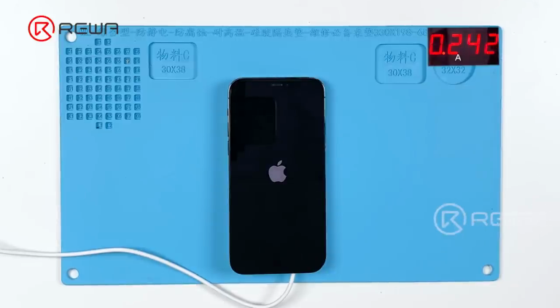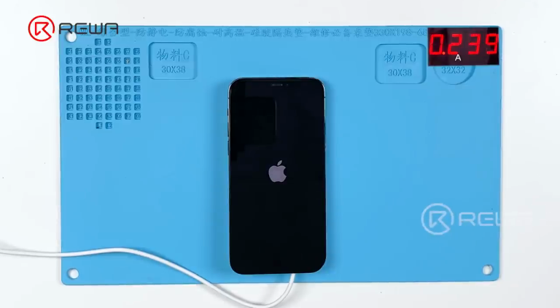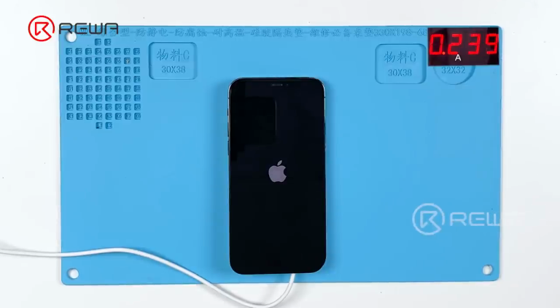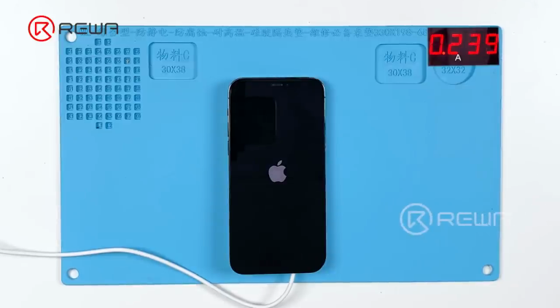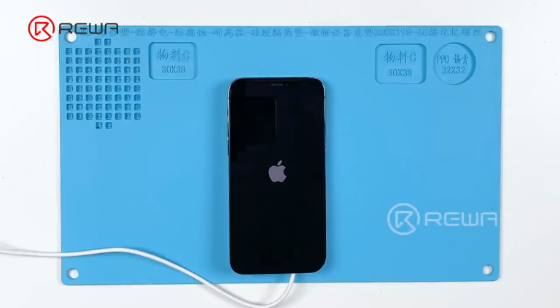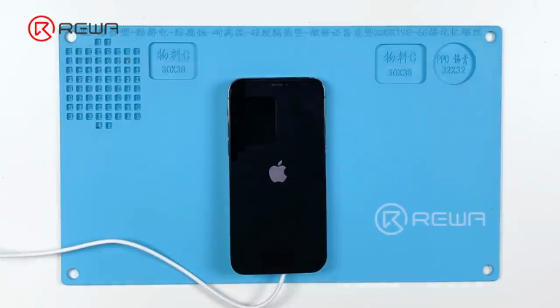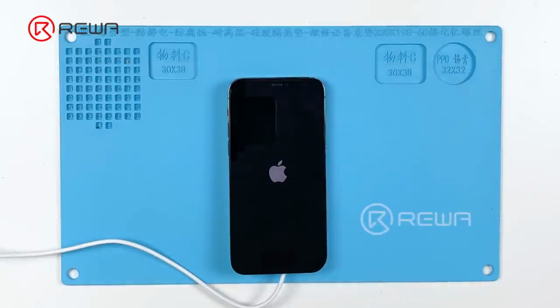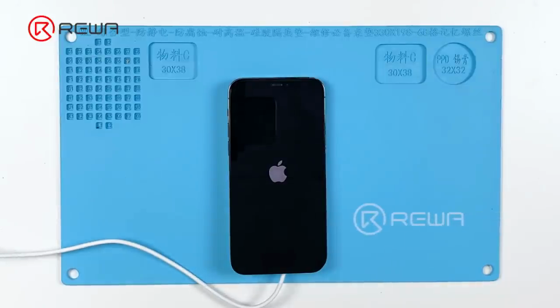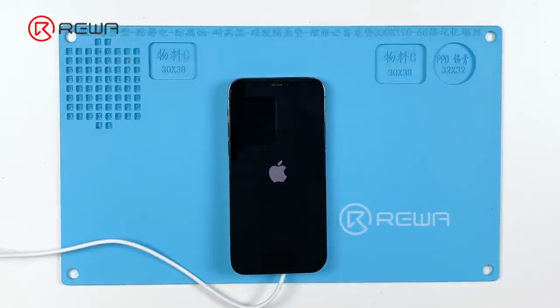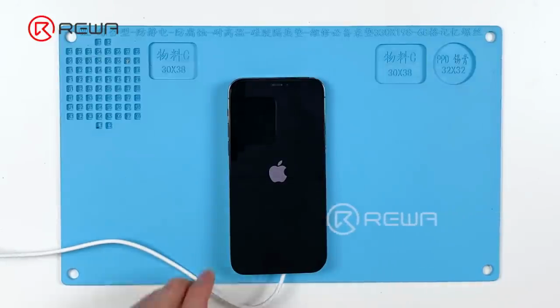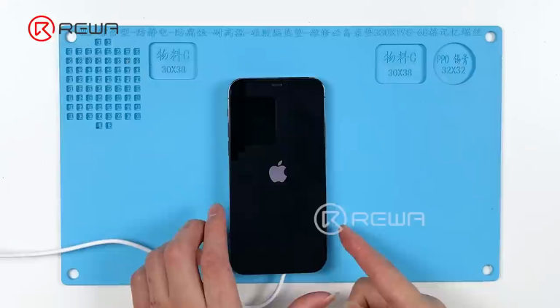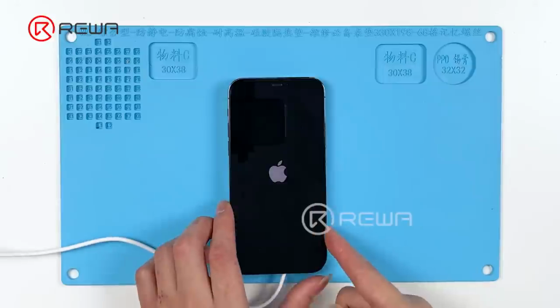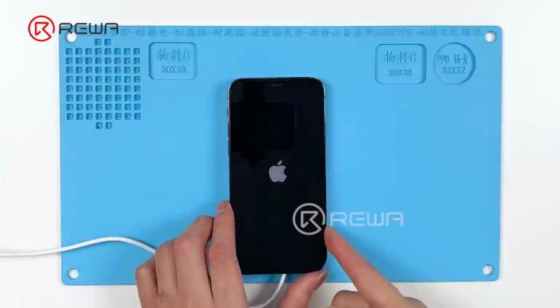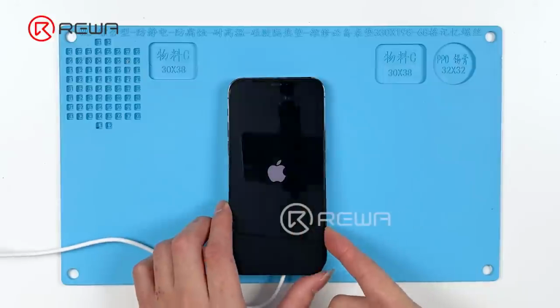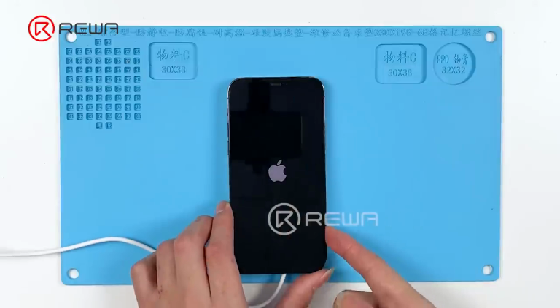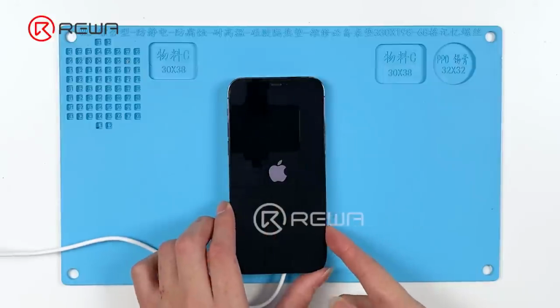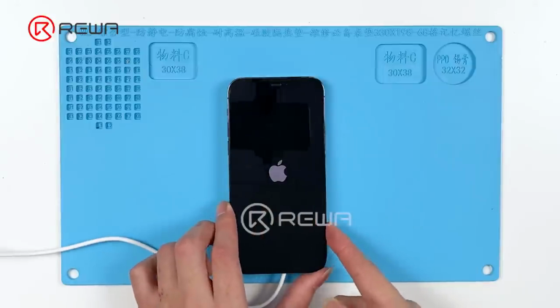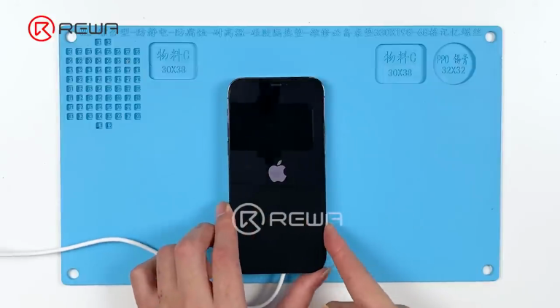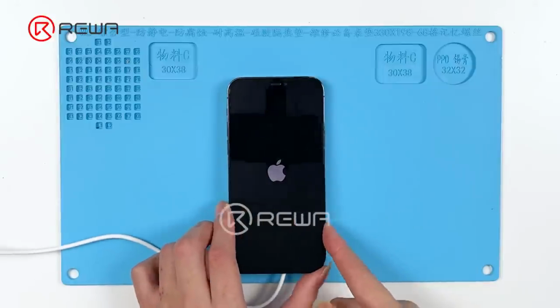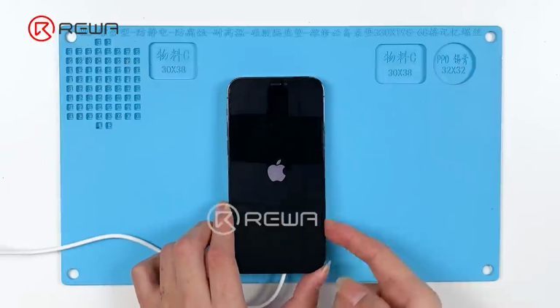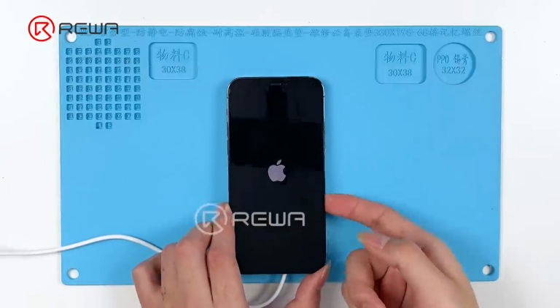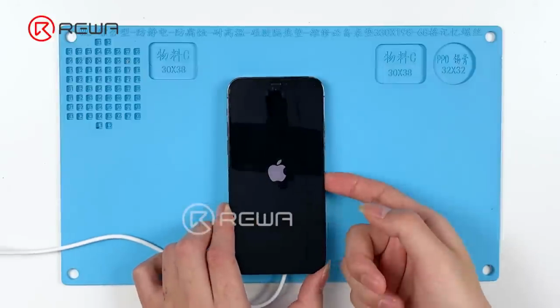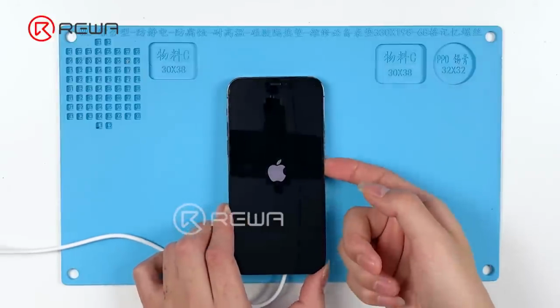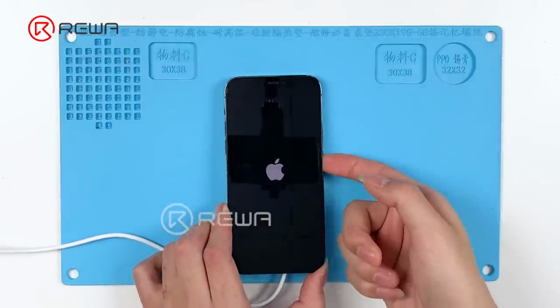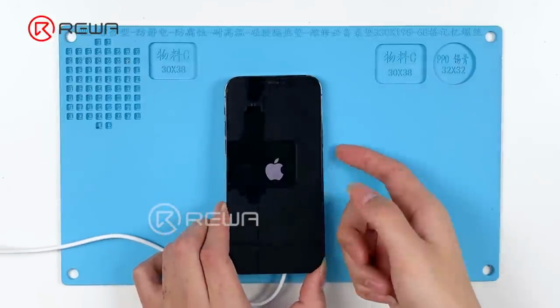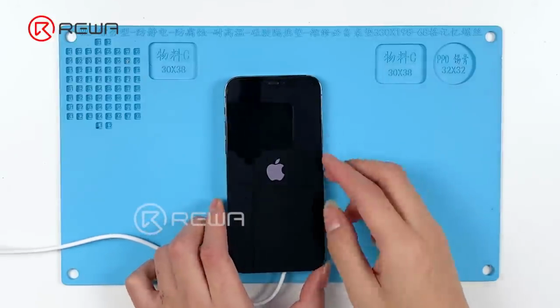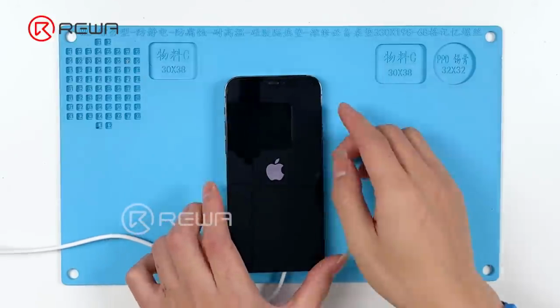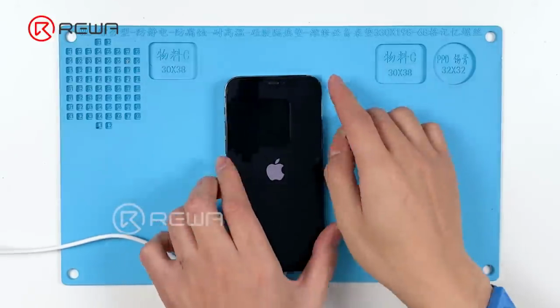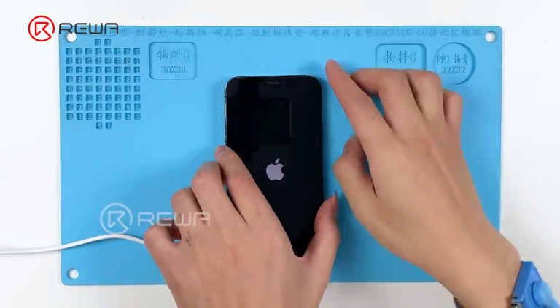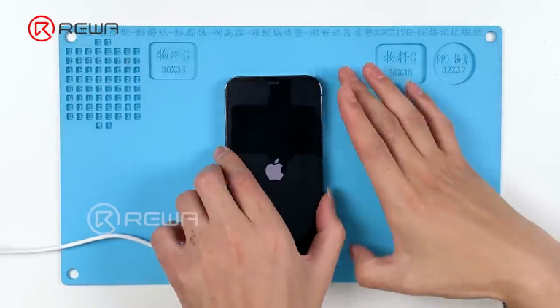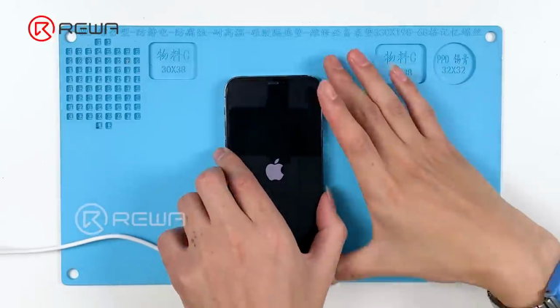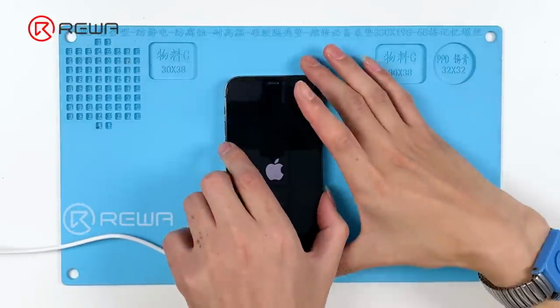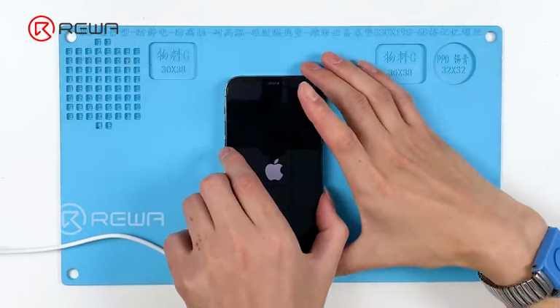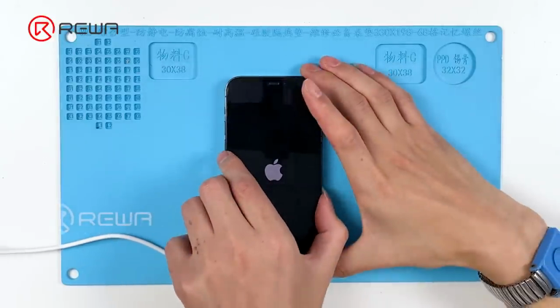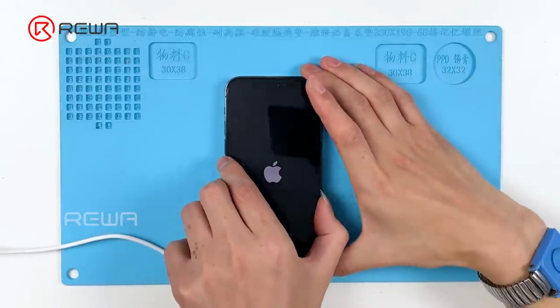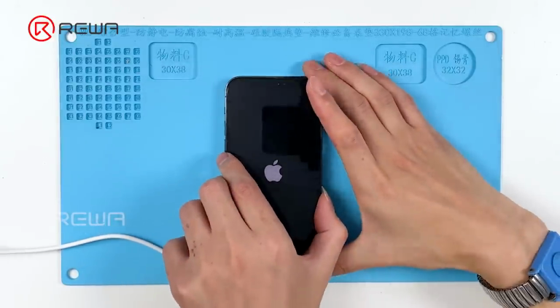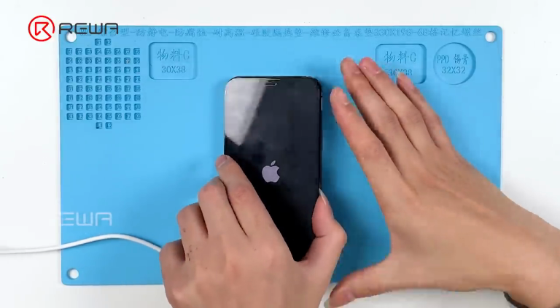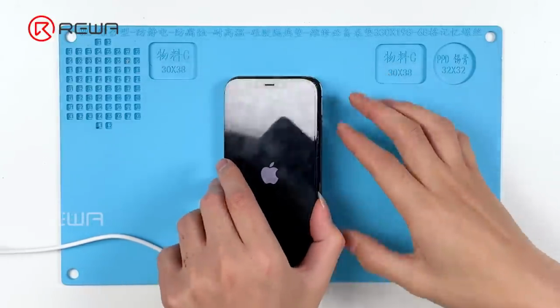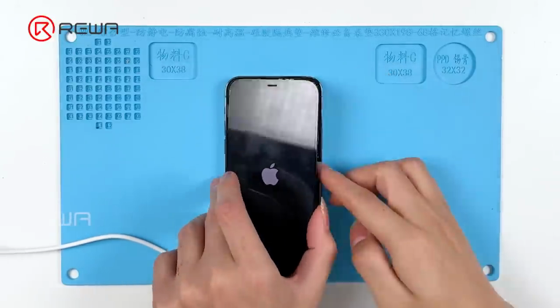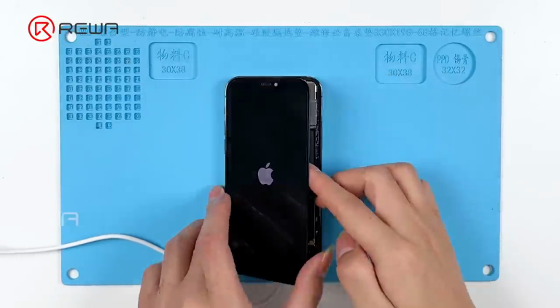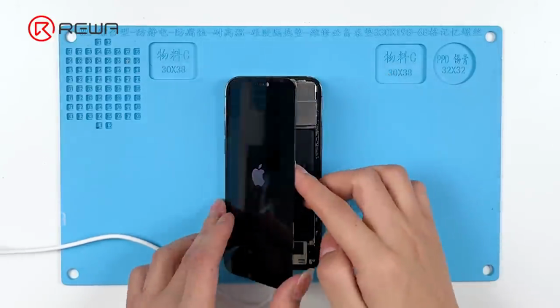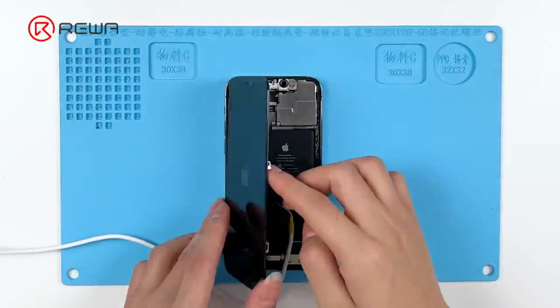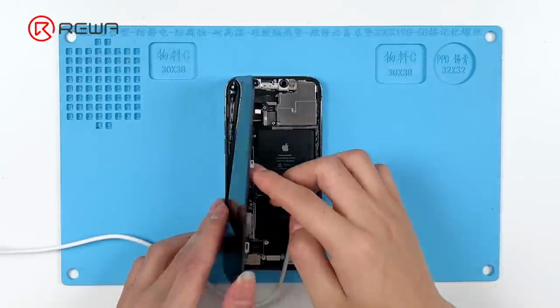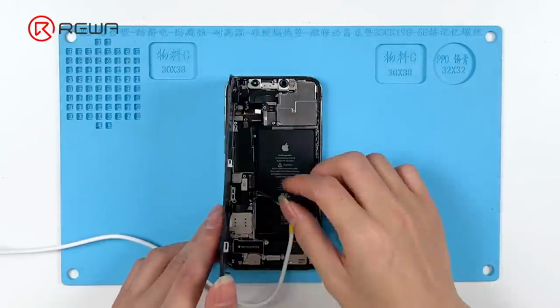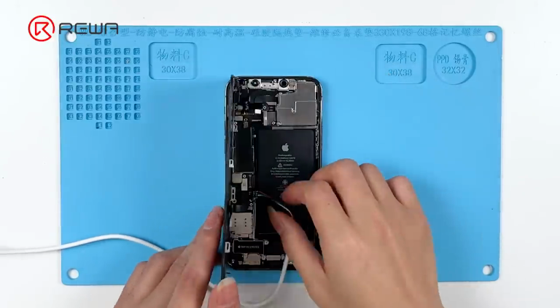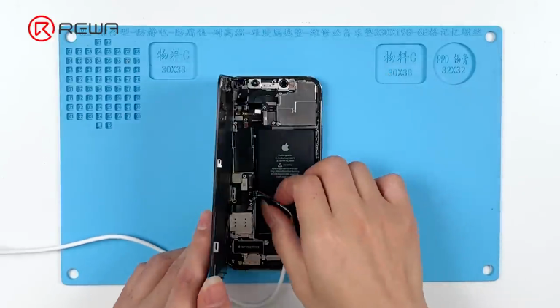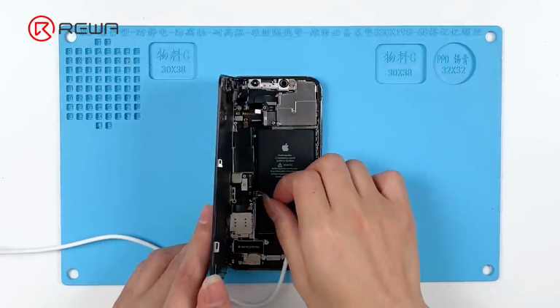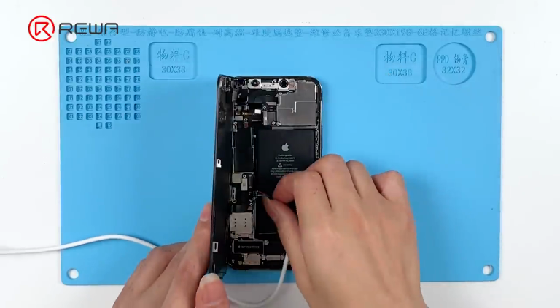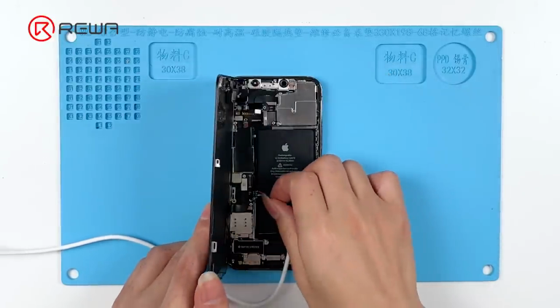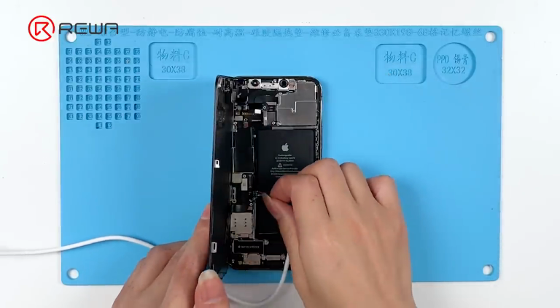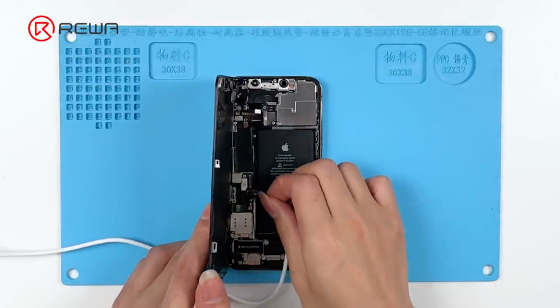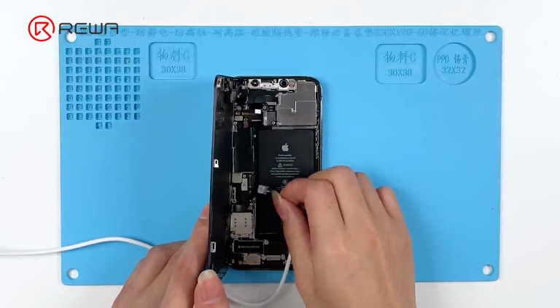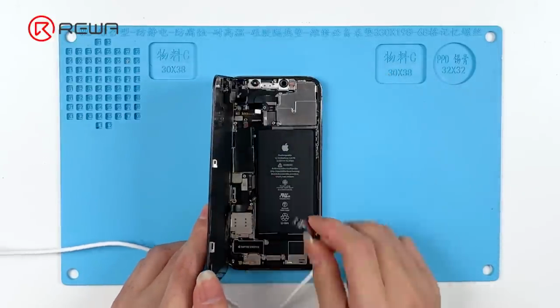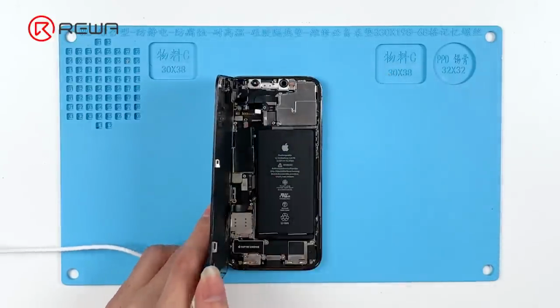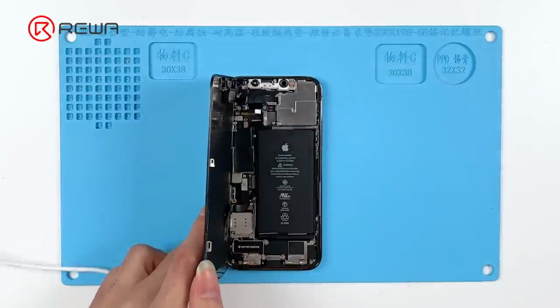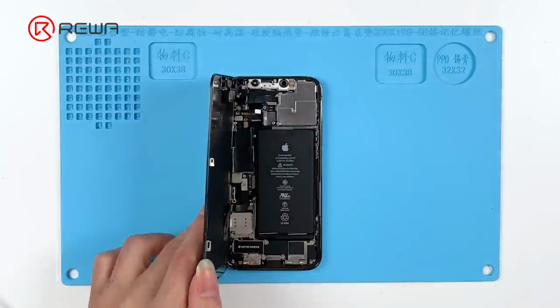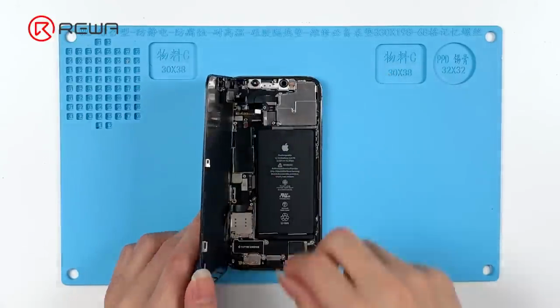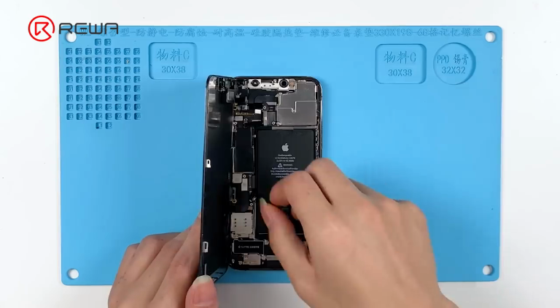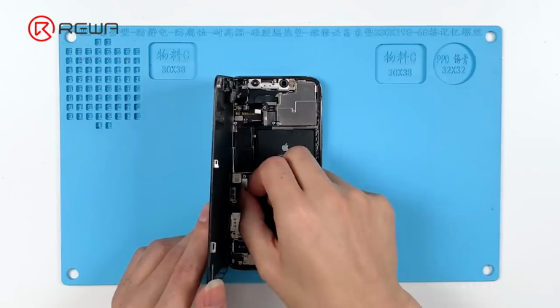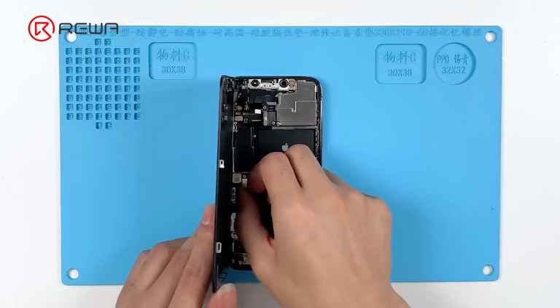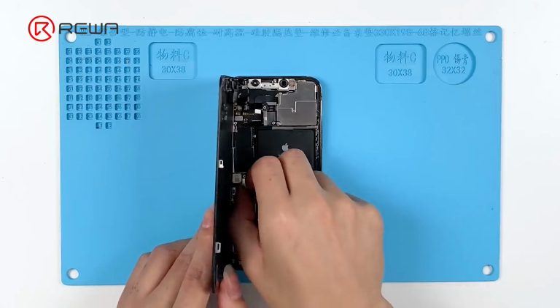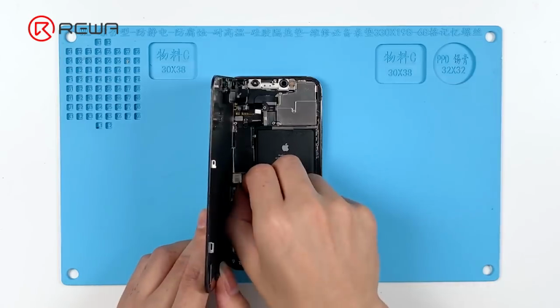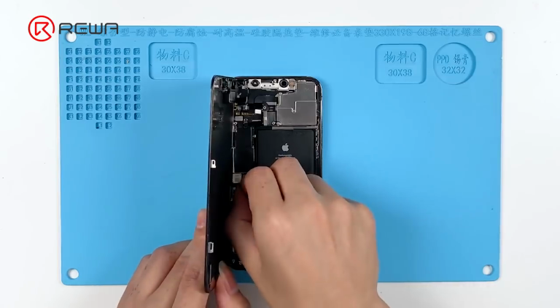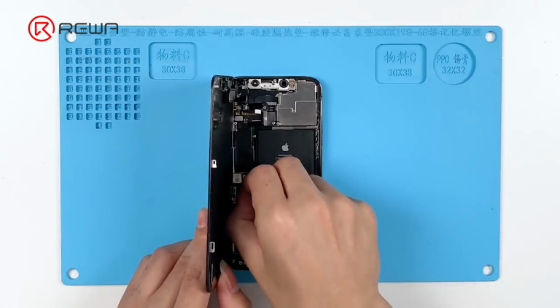Because the USB IC is at the very front end of the USB charging circuit, we try to replace the USB IC.